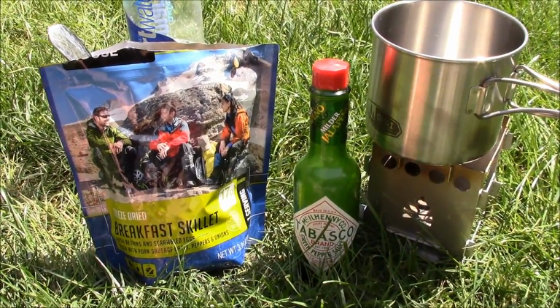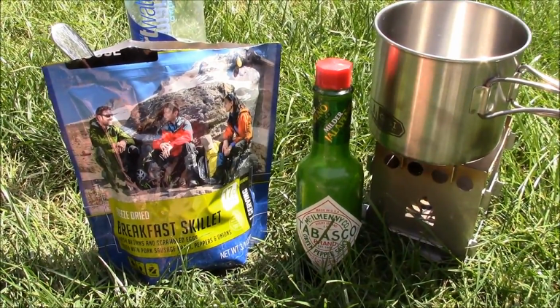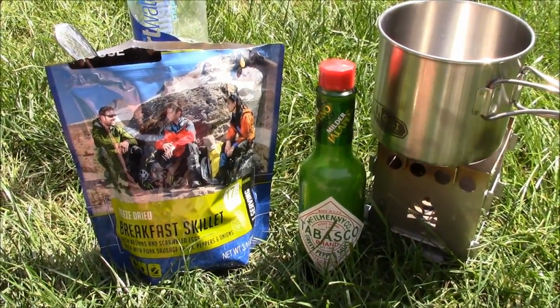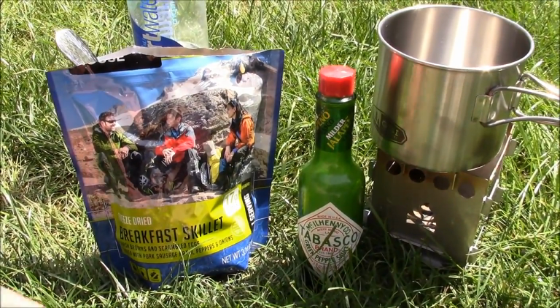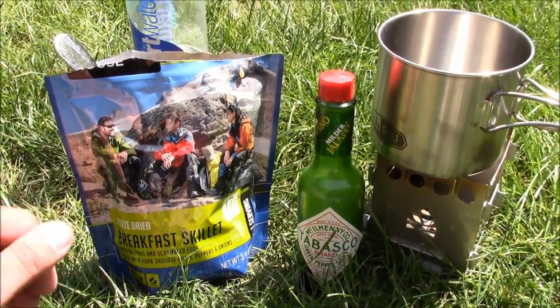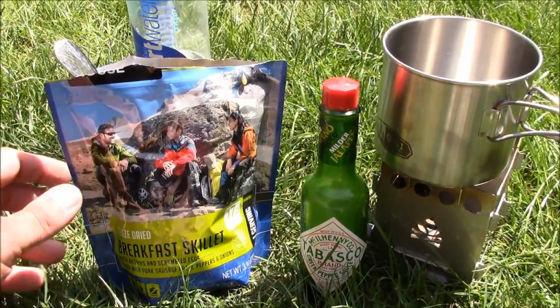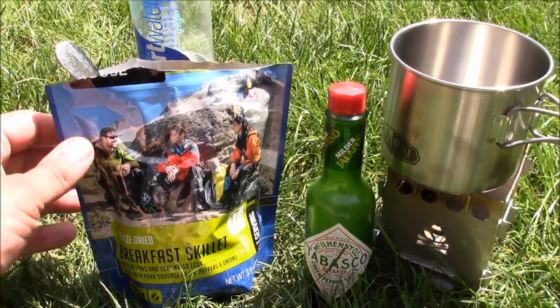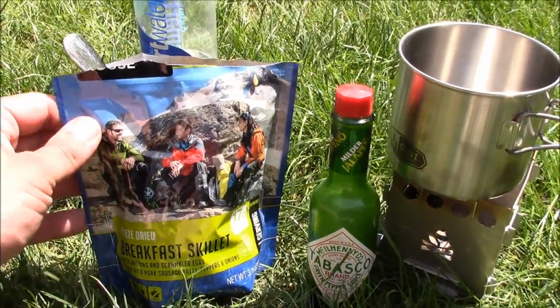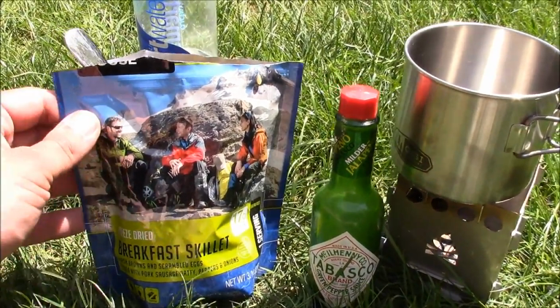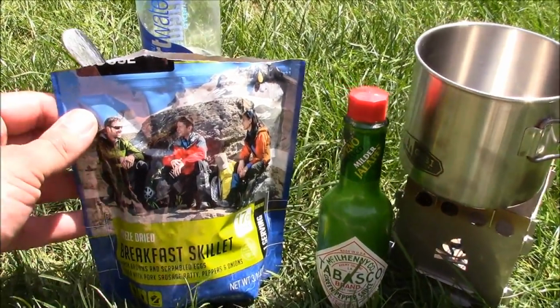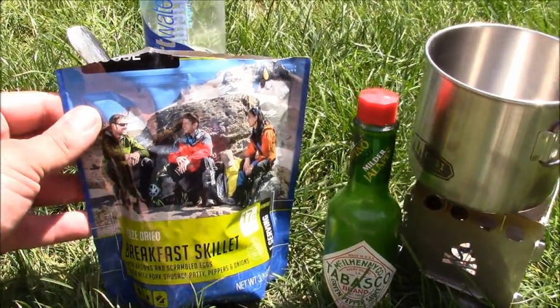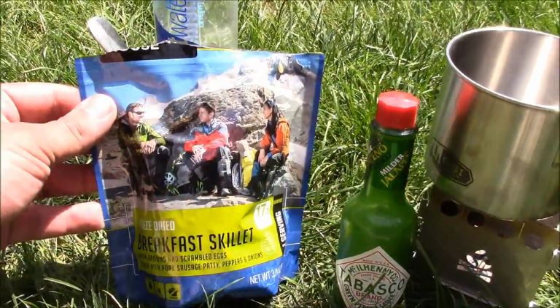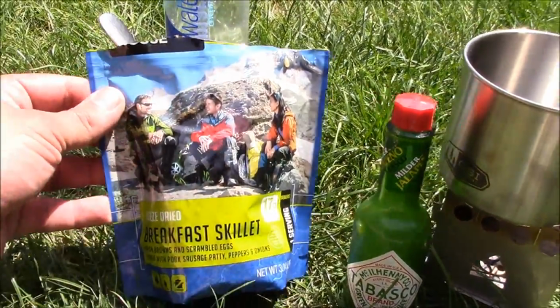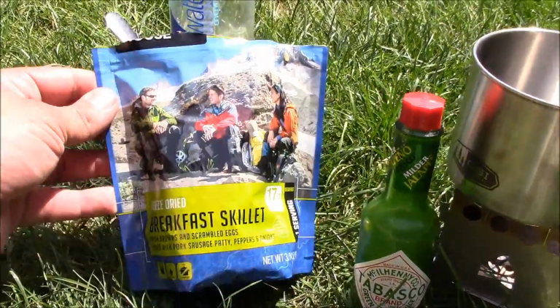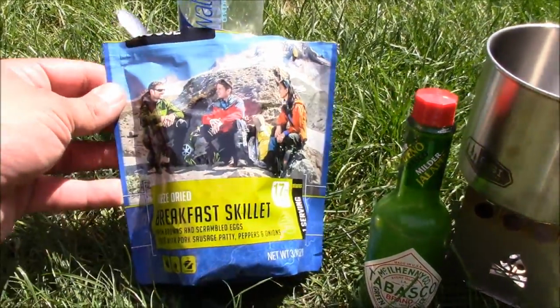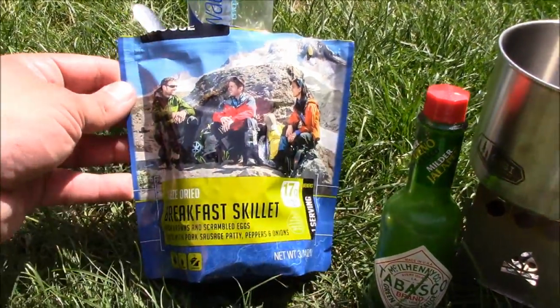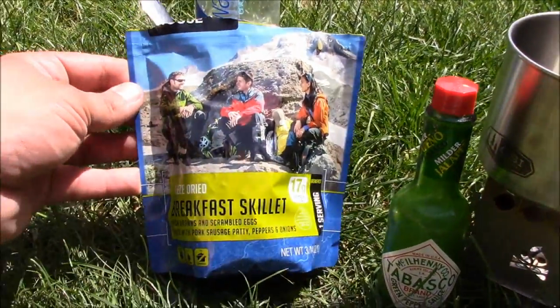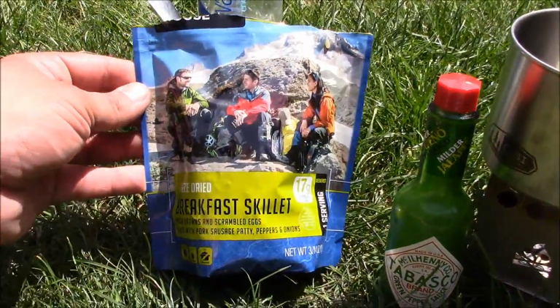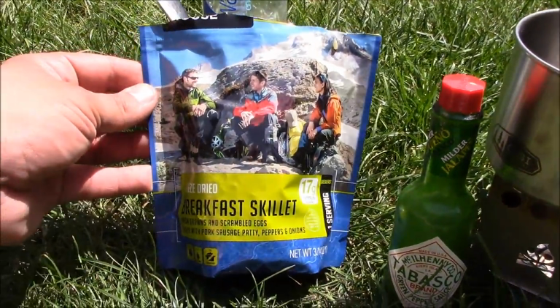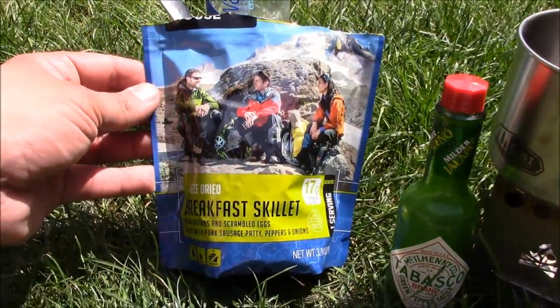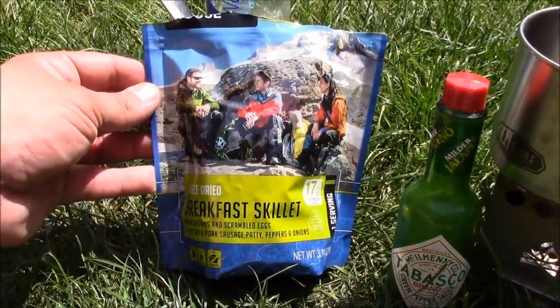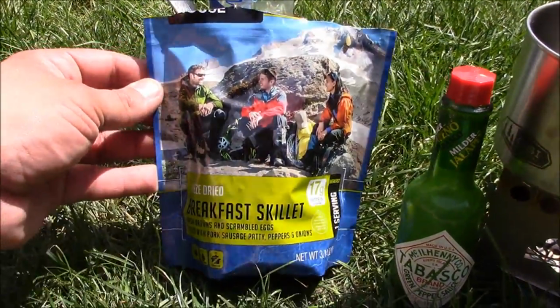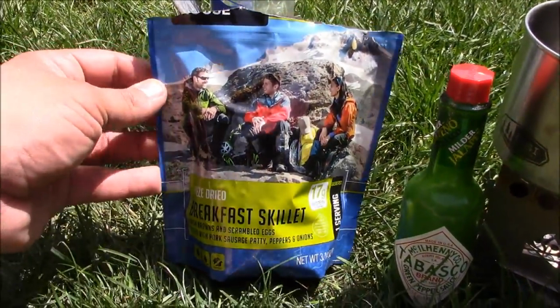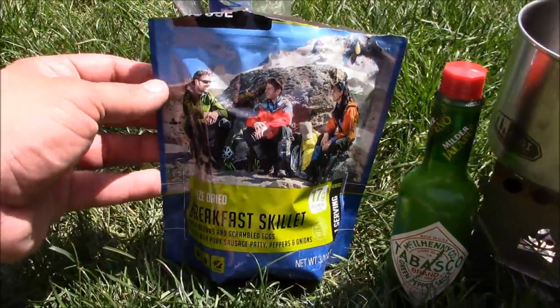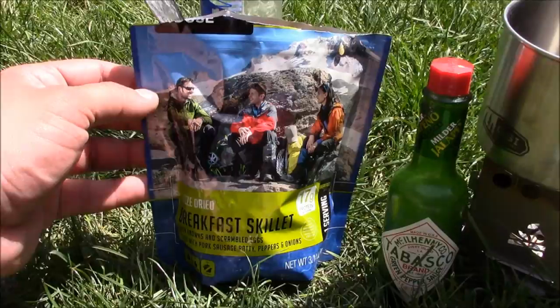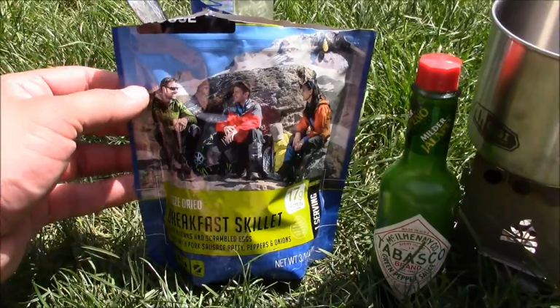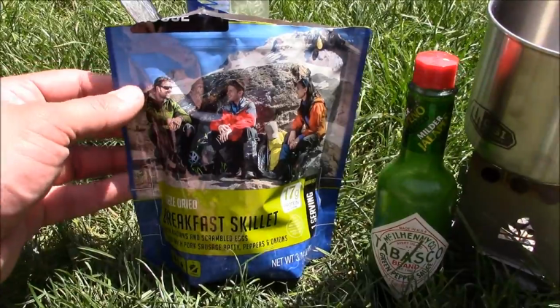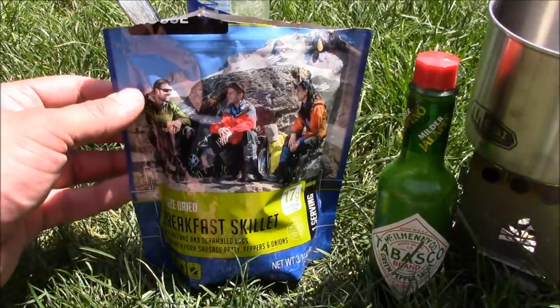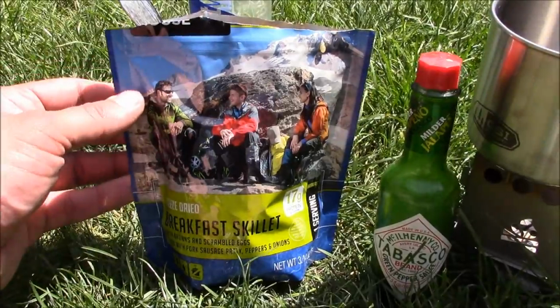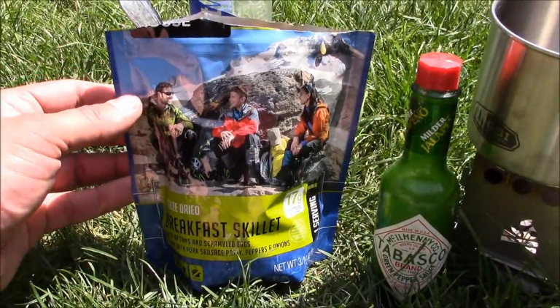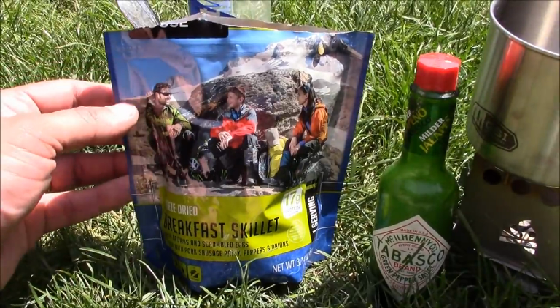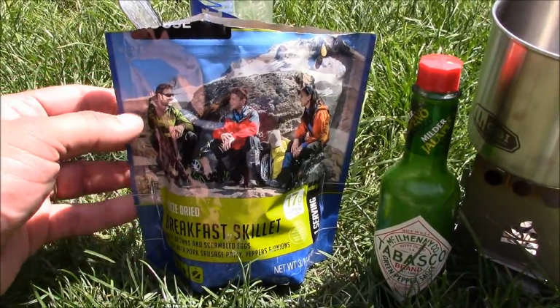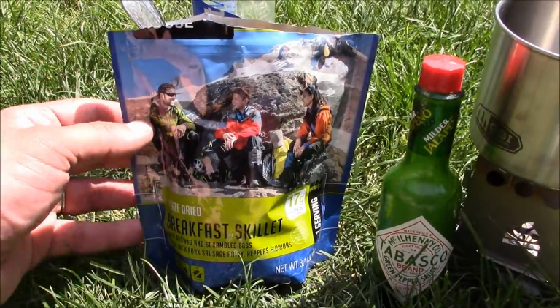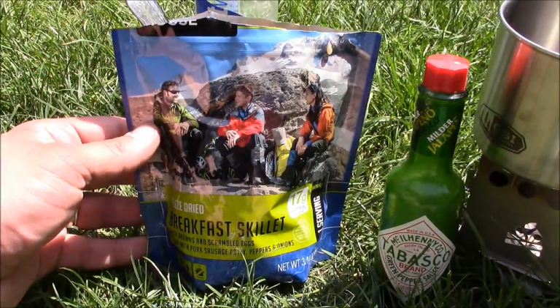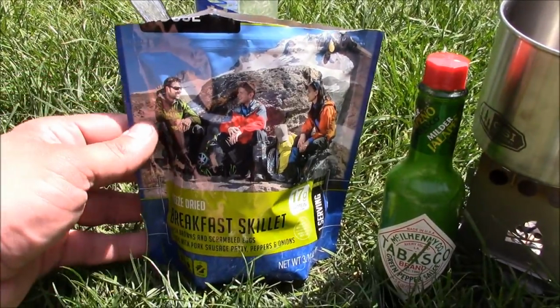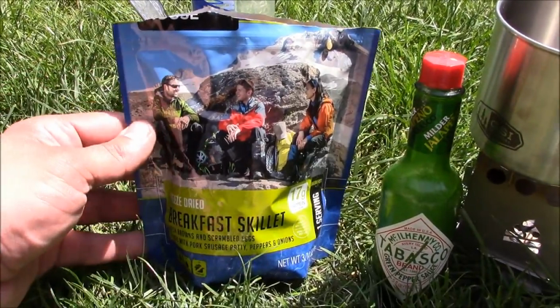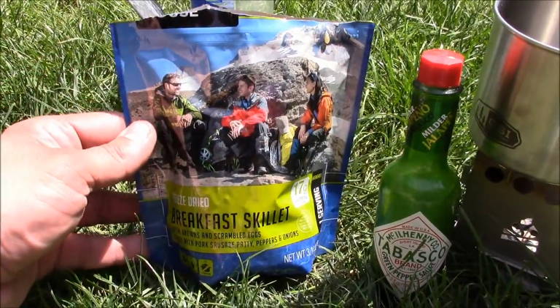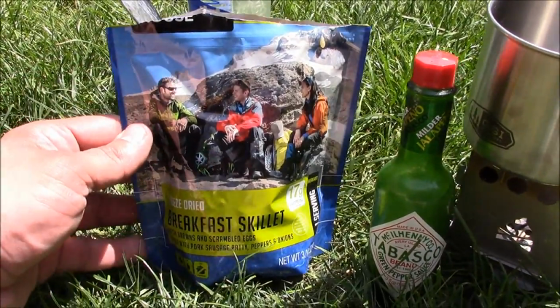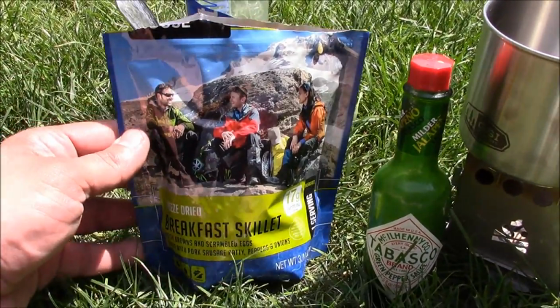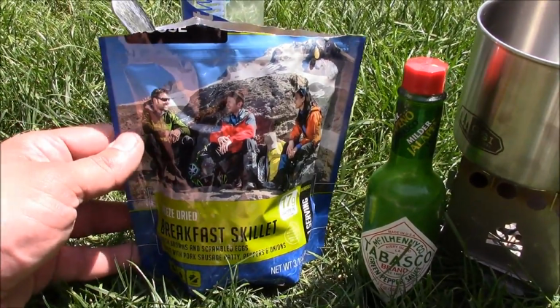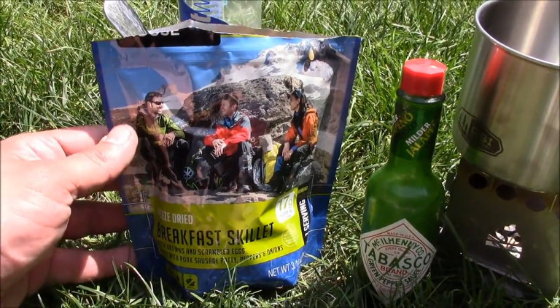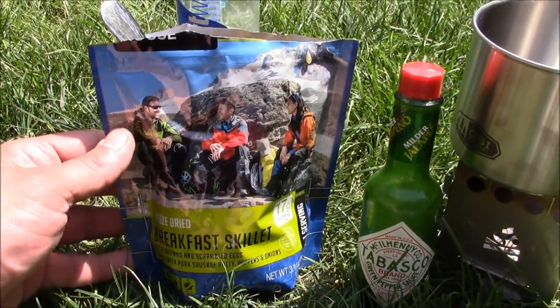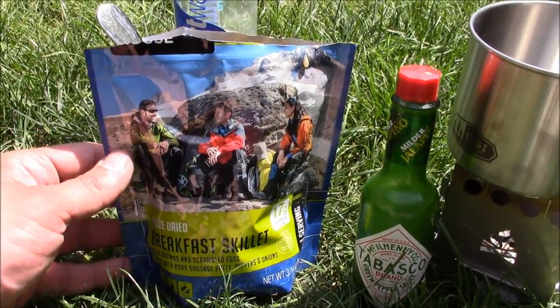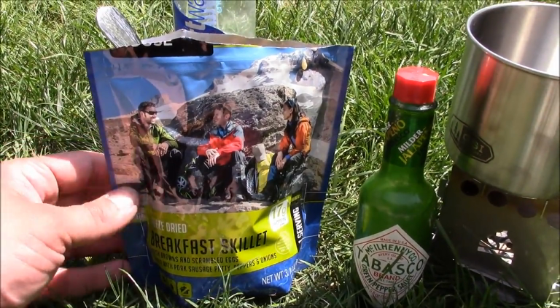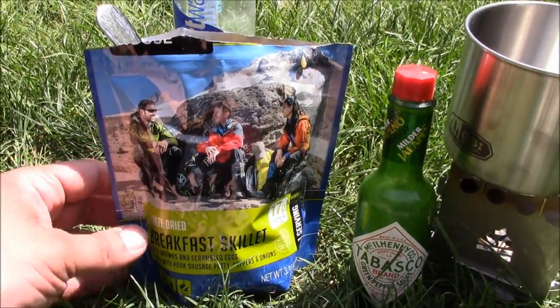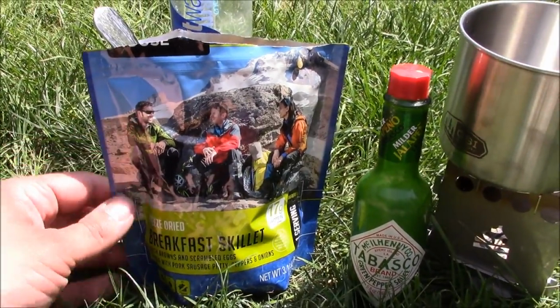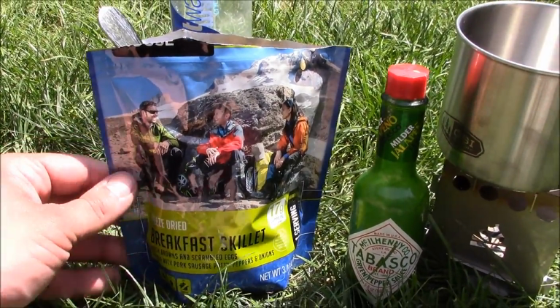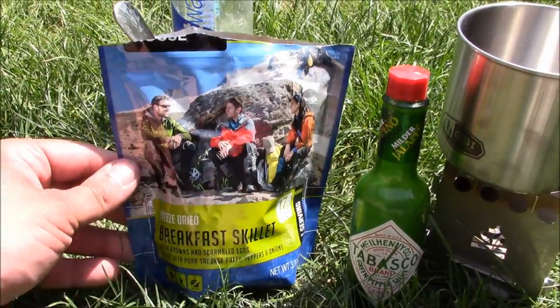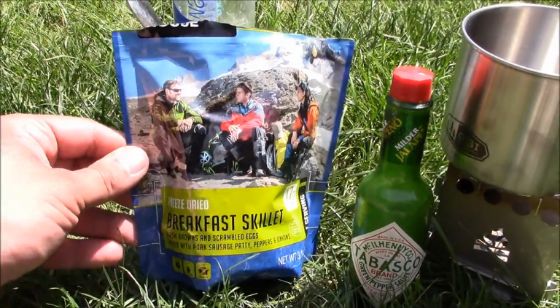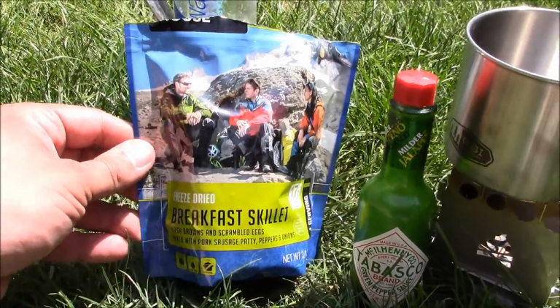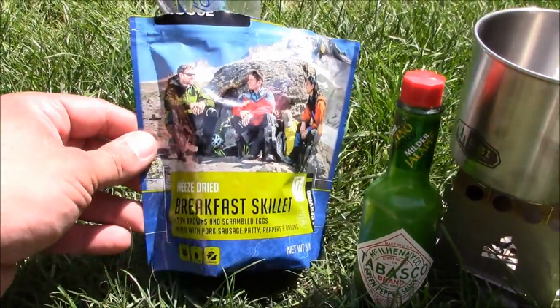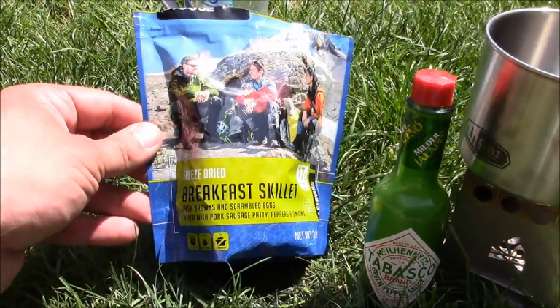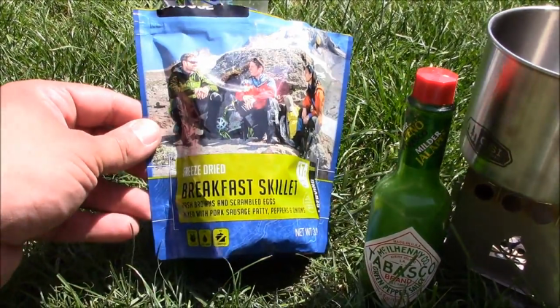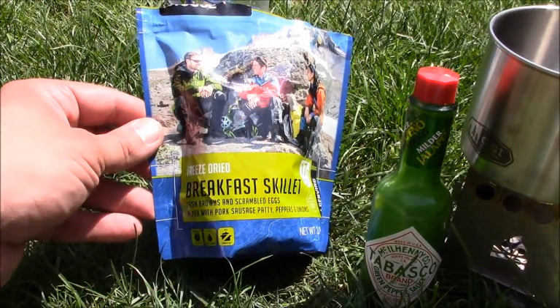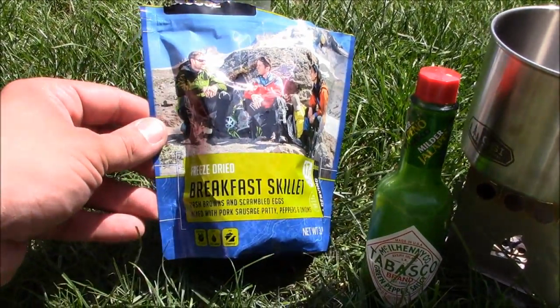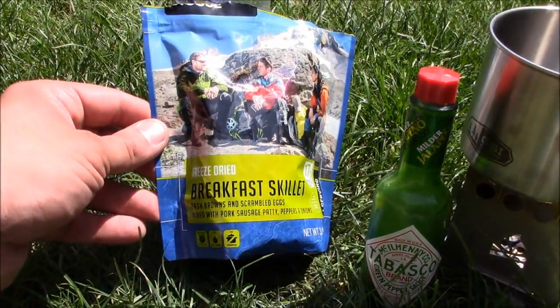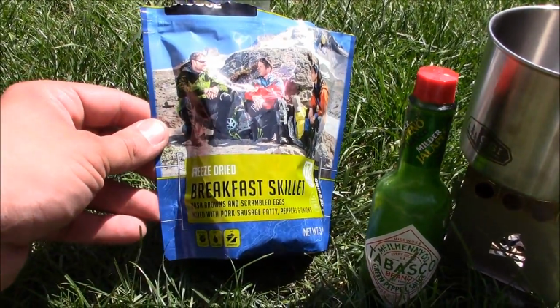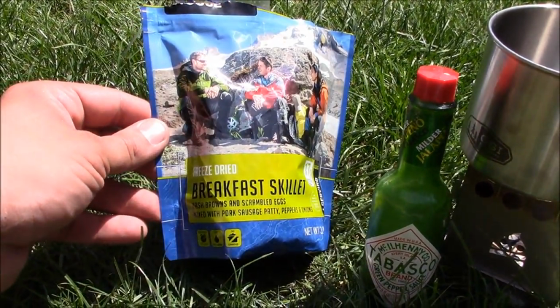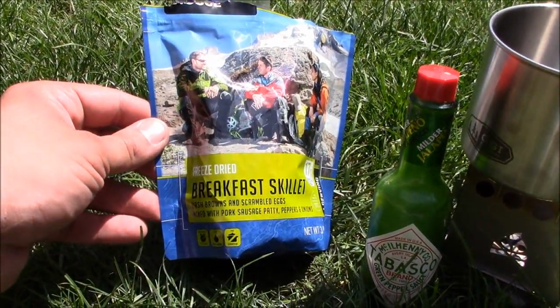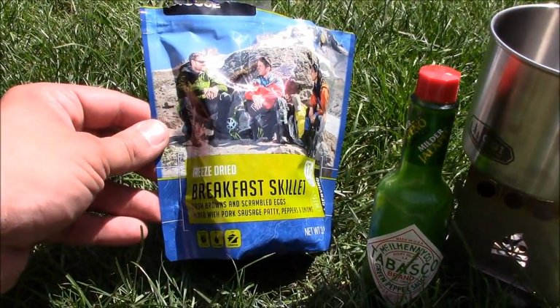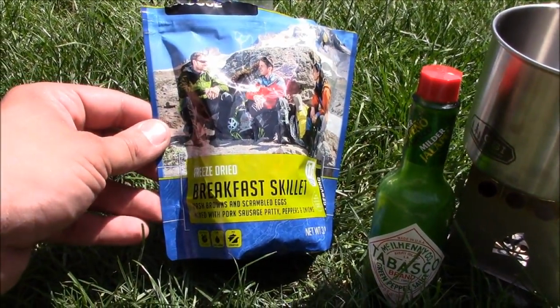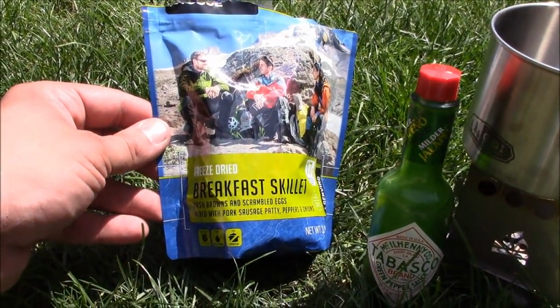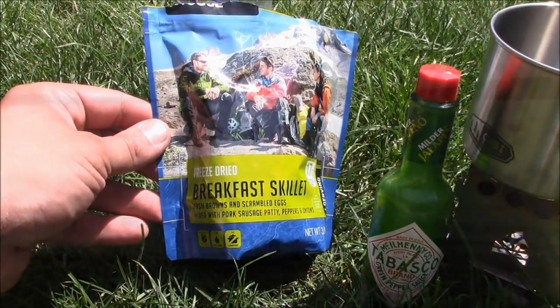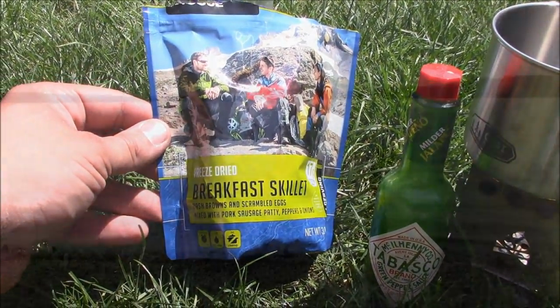Also great for emergency backpacks since it has an extremely long shelf life - this doesn't expire until 2026. So yeah, this is a great breakfast. I really like this one.